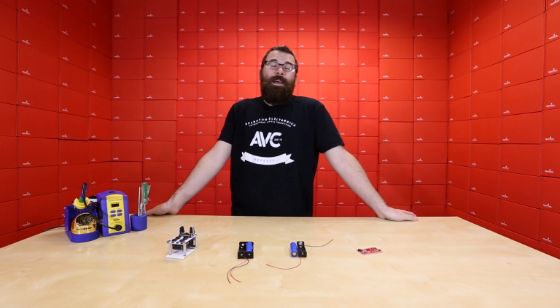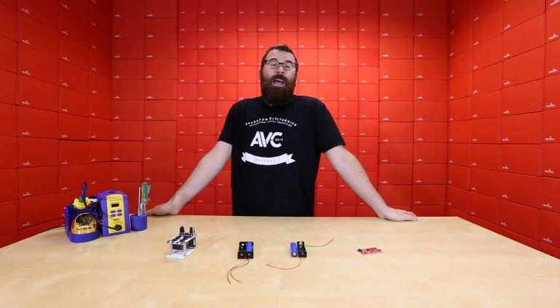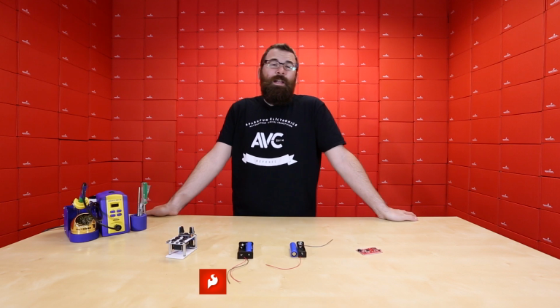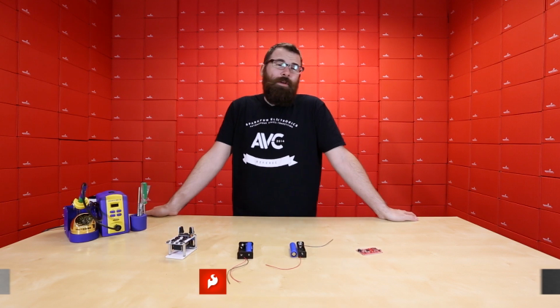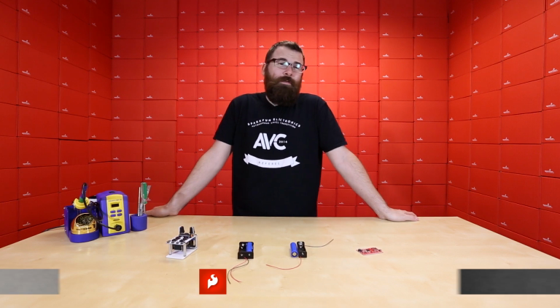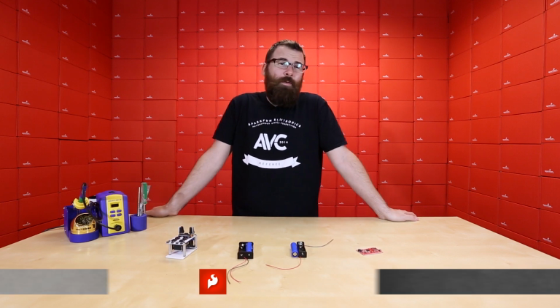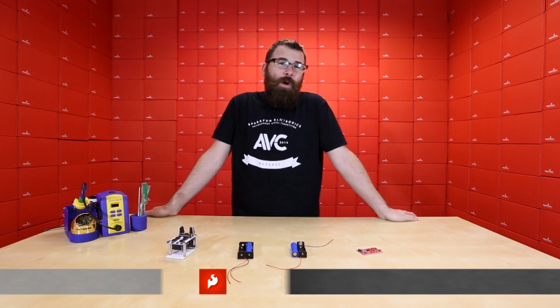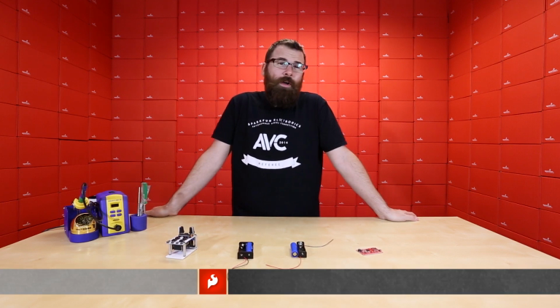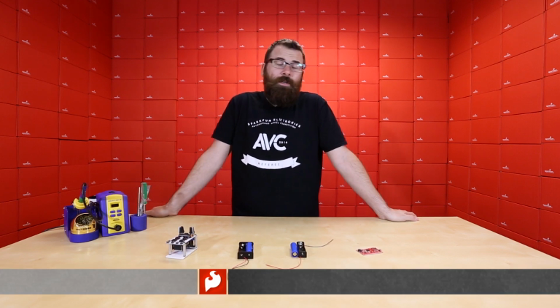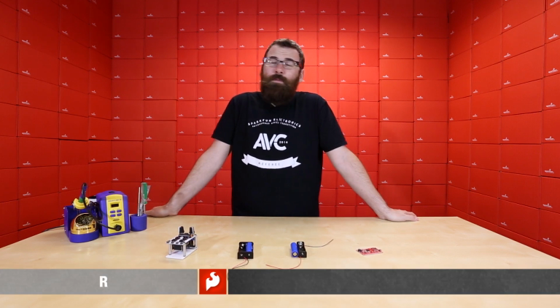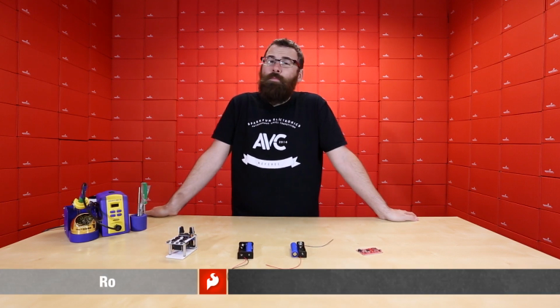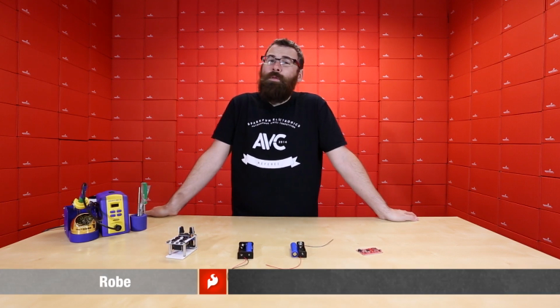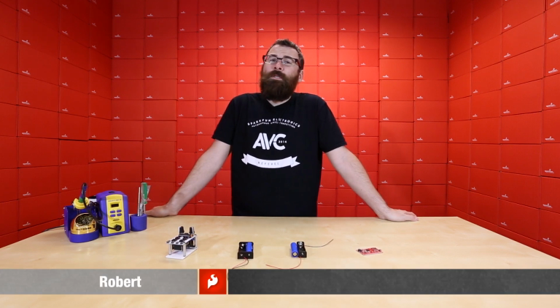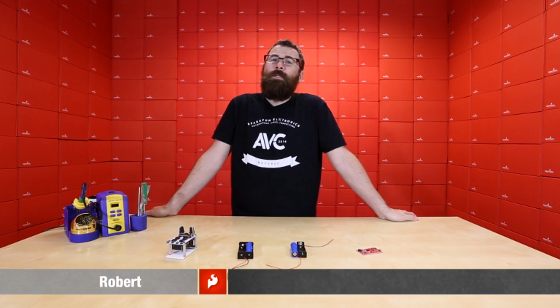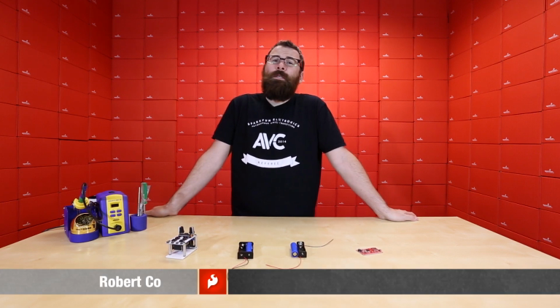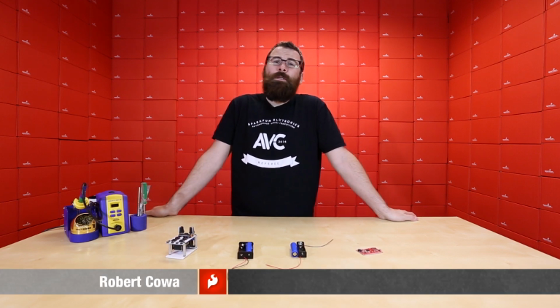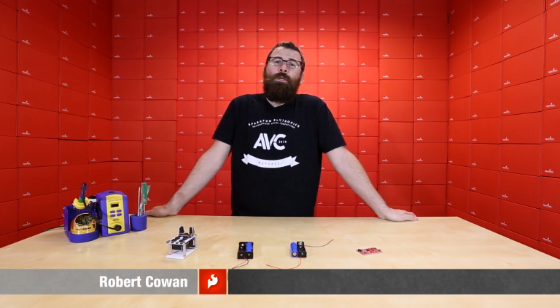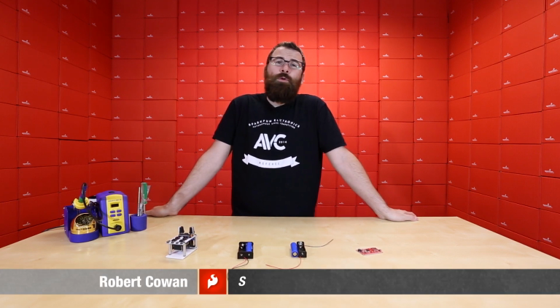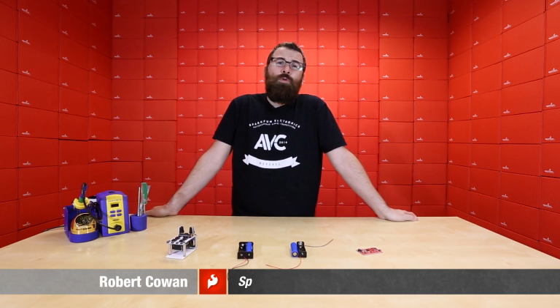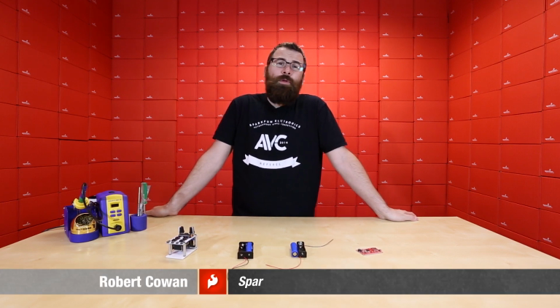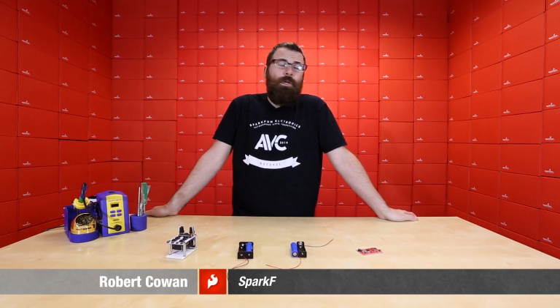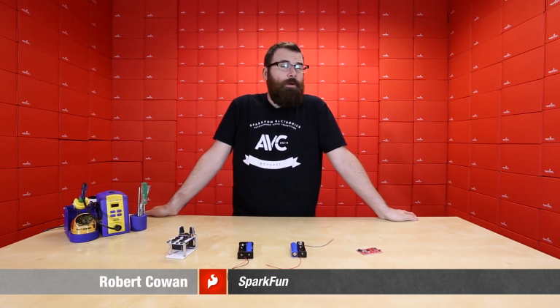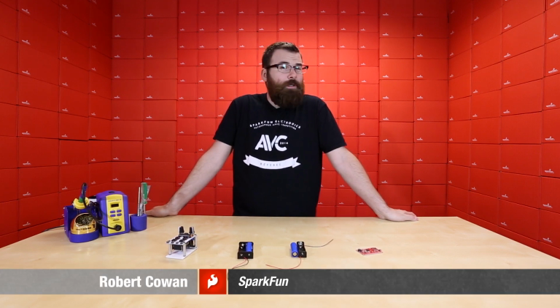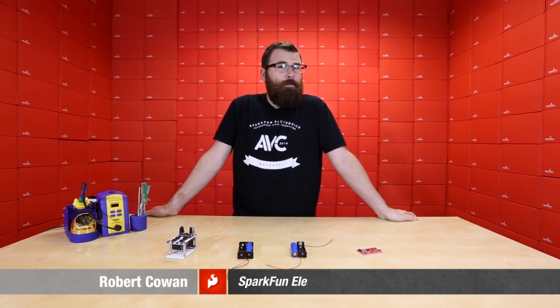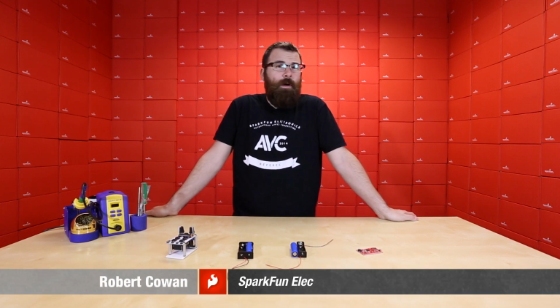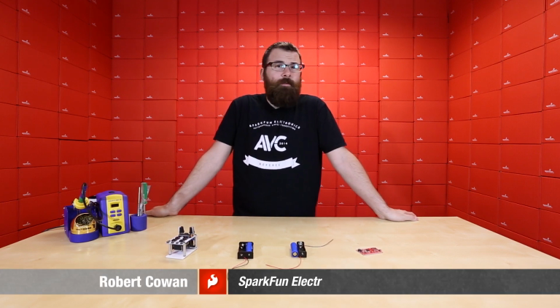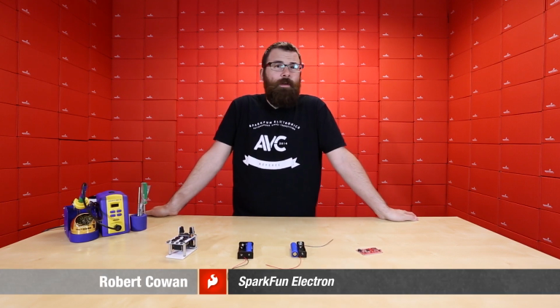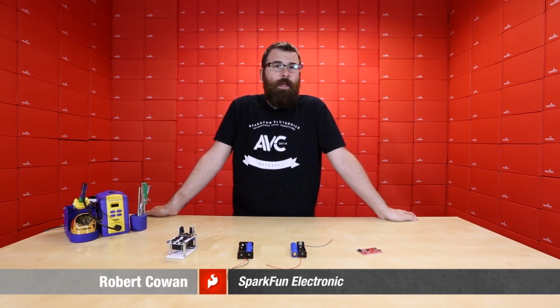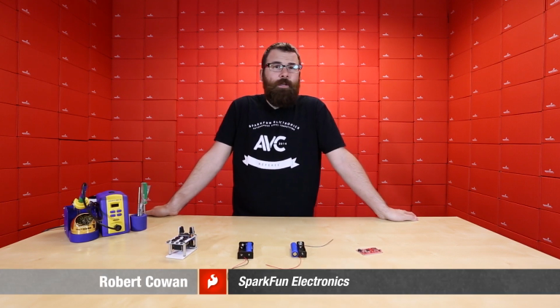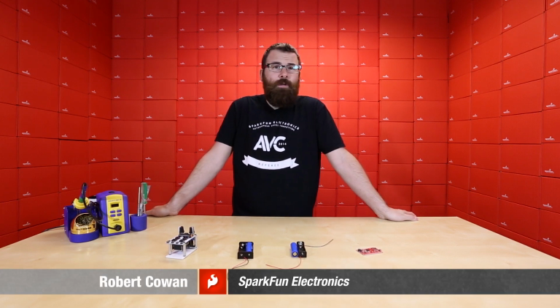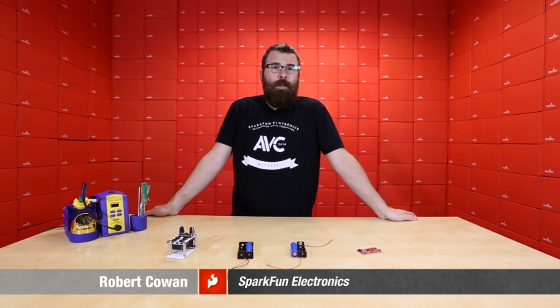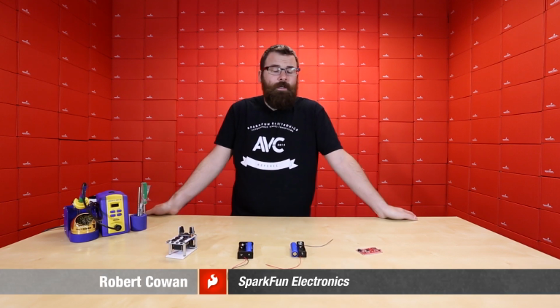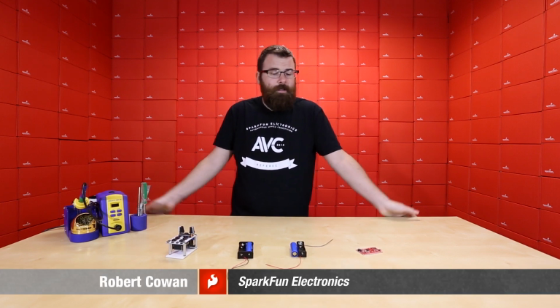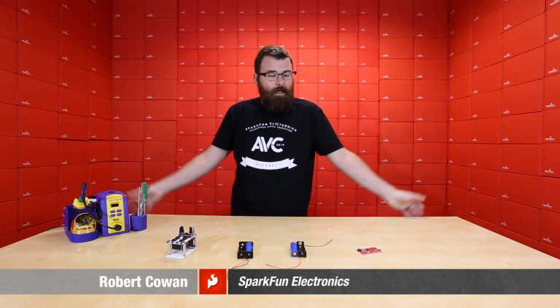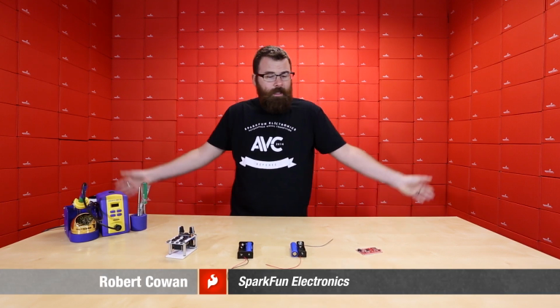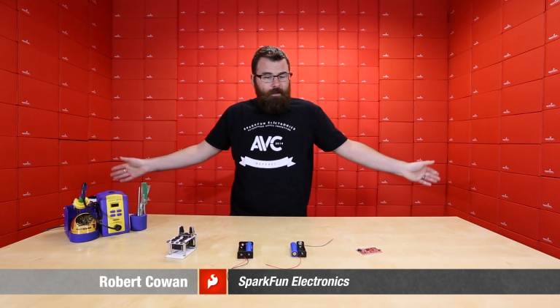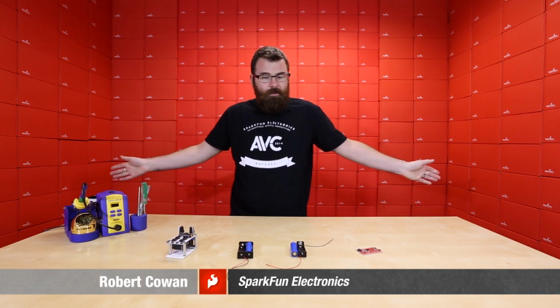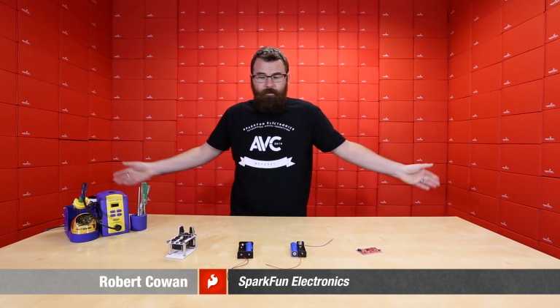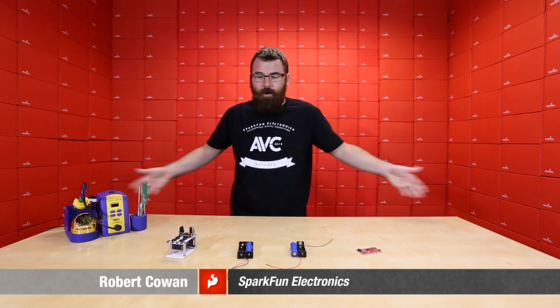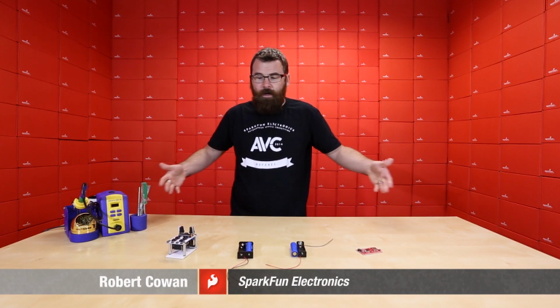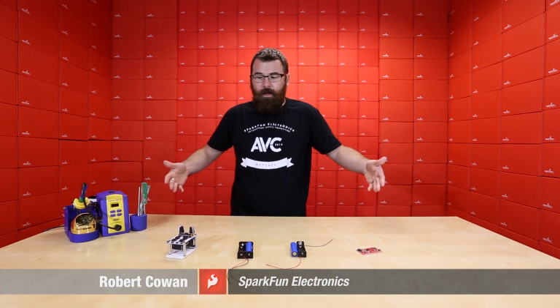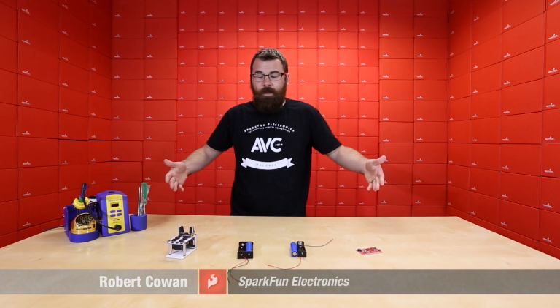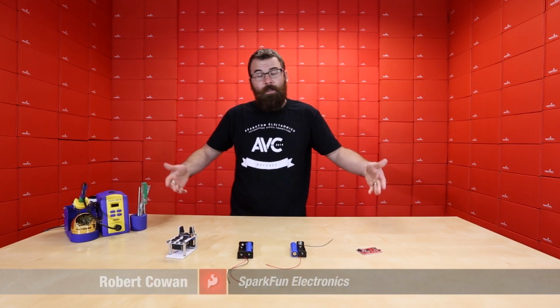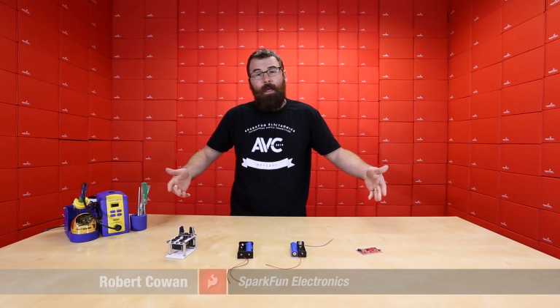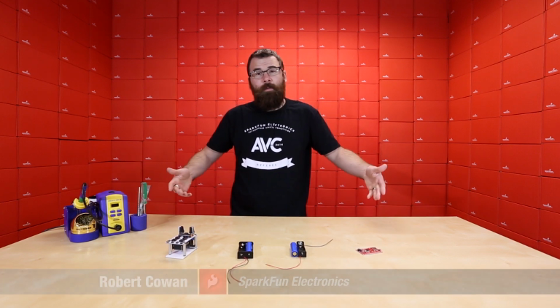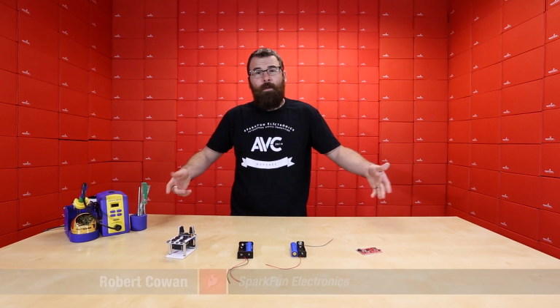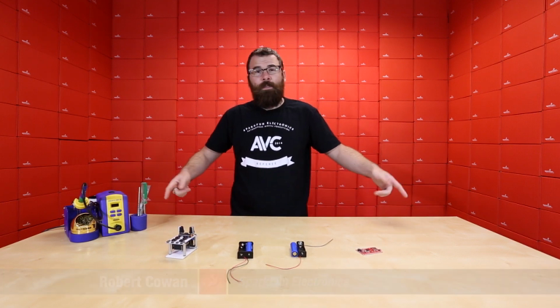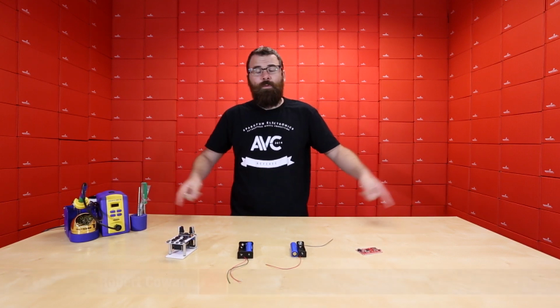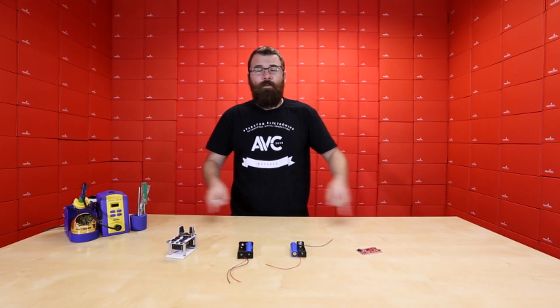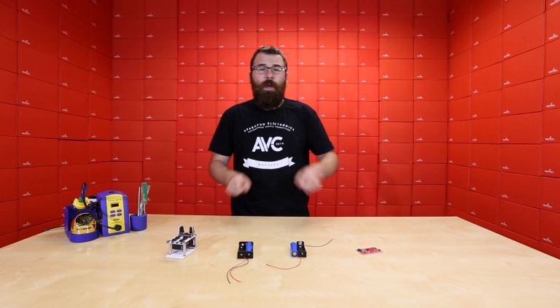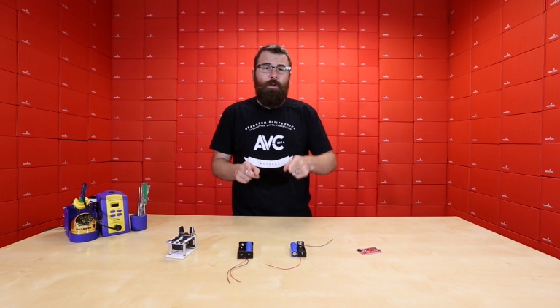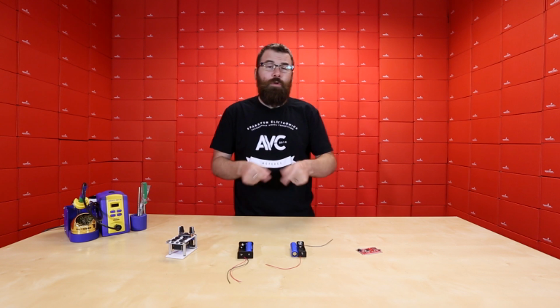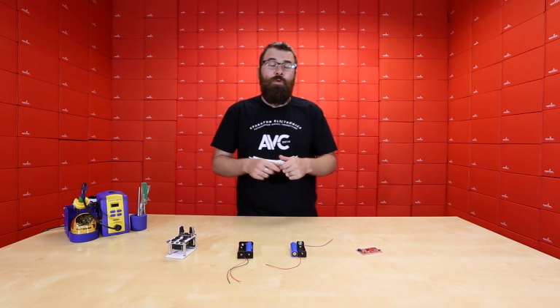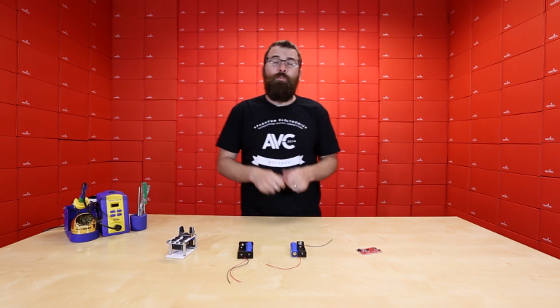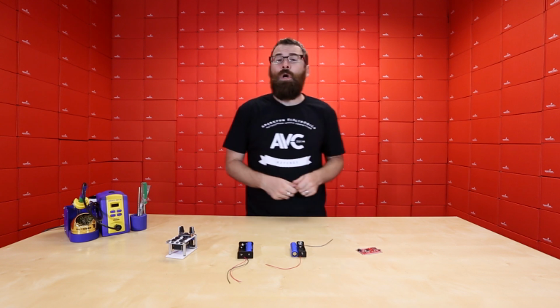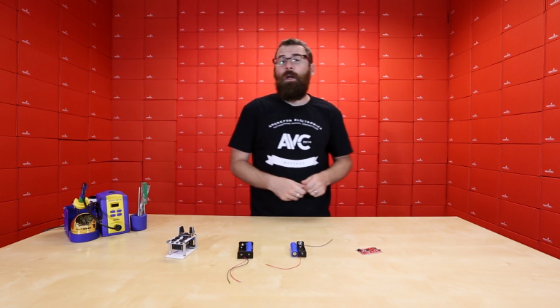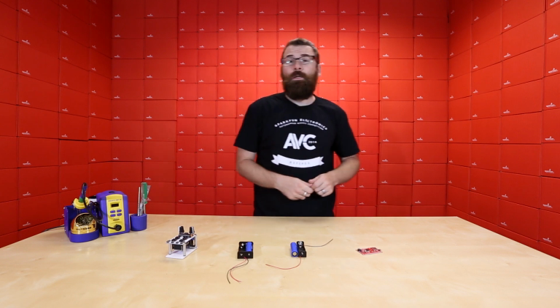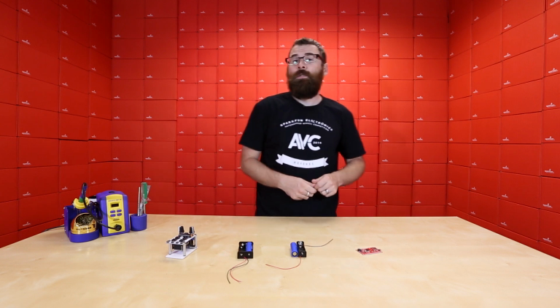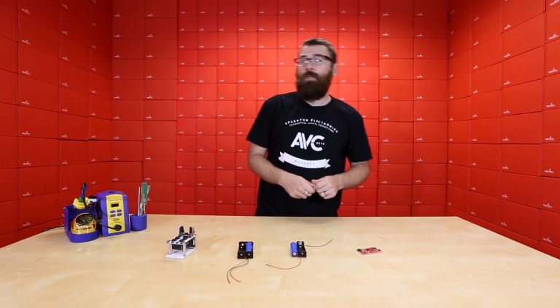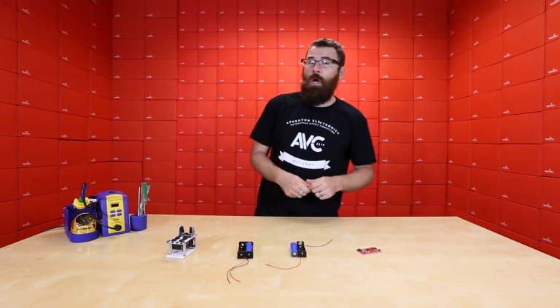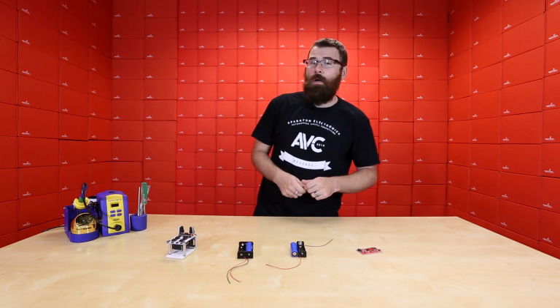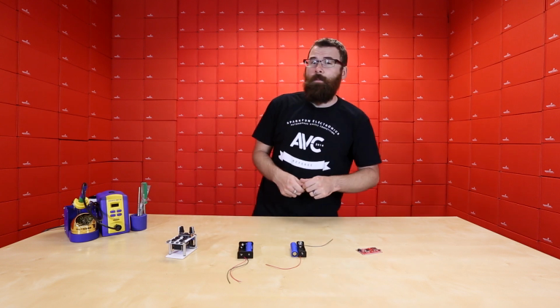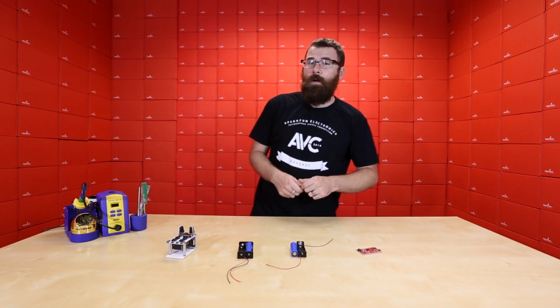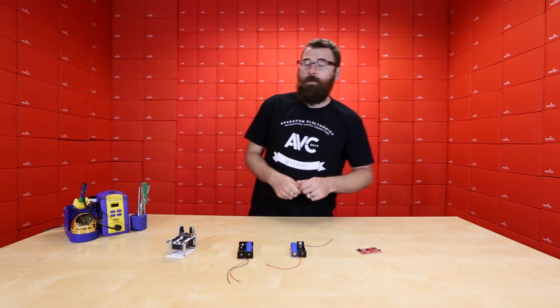Hello everyone, it's business as usual here at SparkFun Electronics, and it is Friday, so that means we've got new products to talk about.